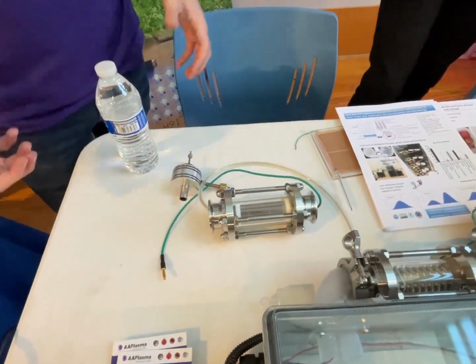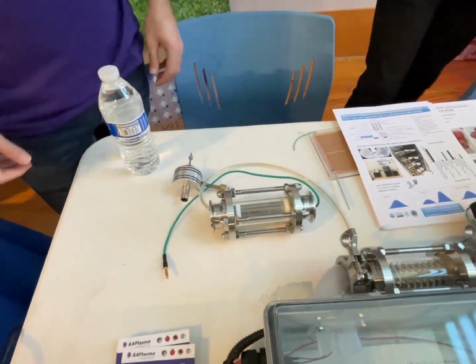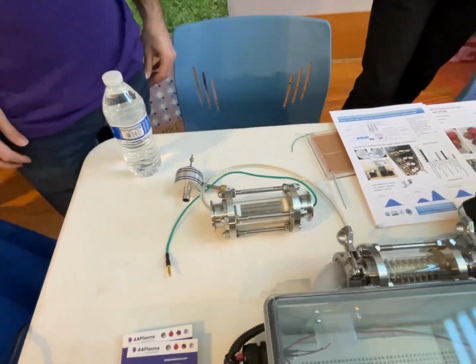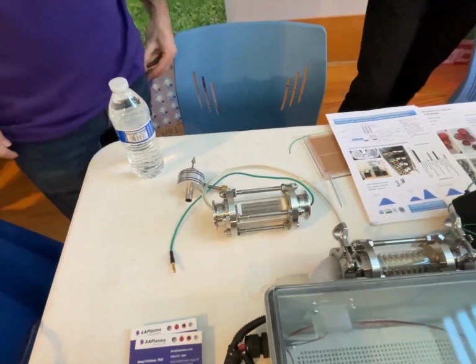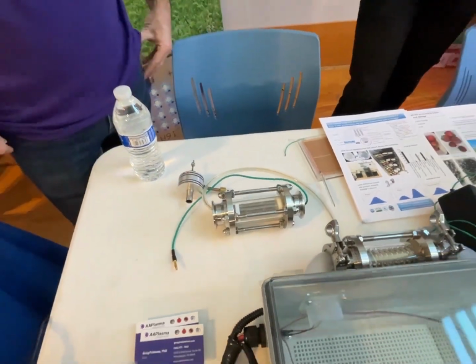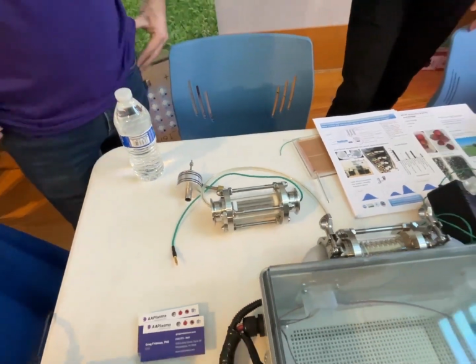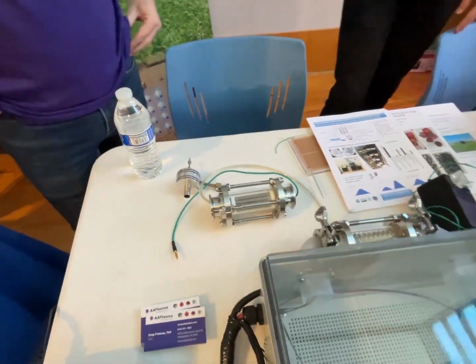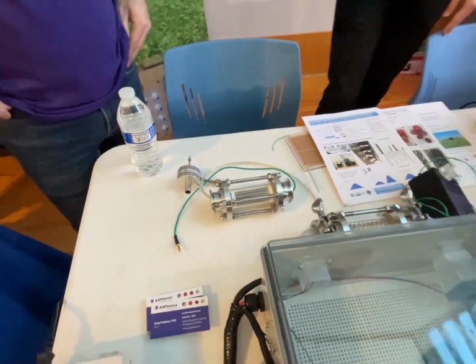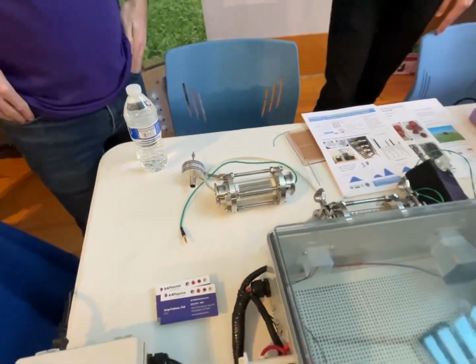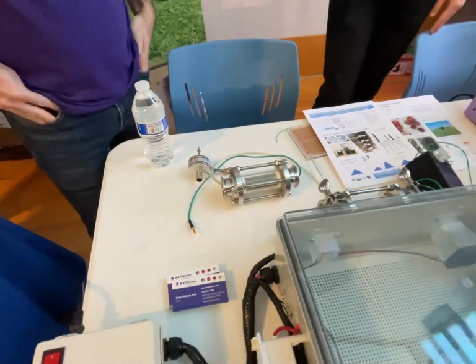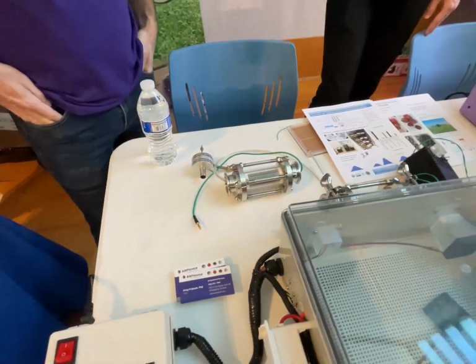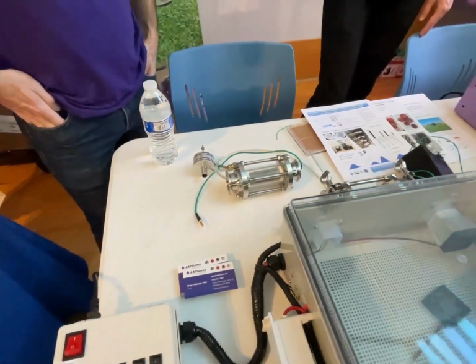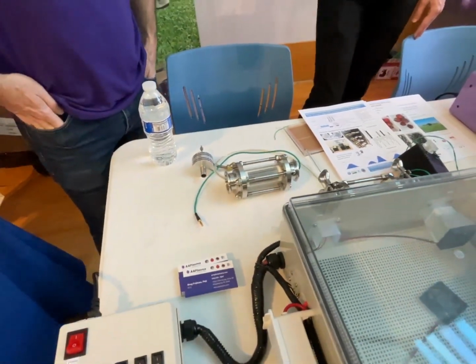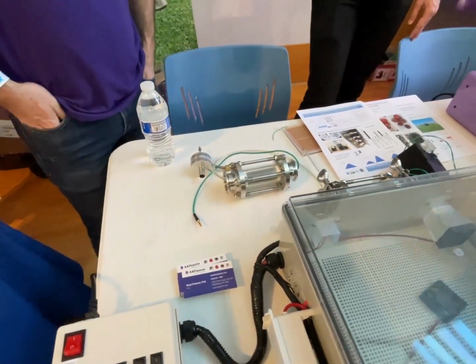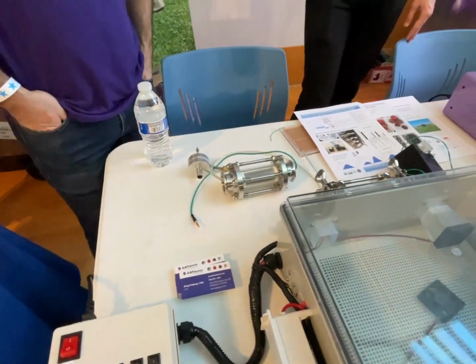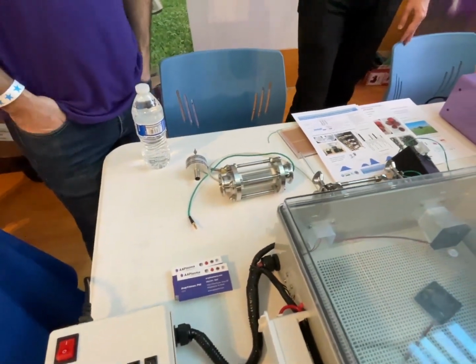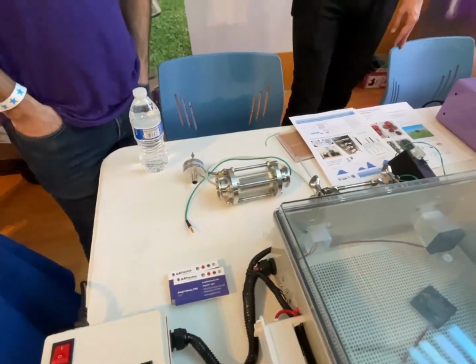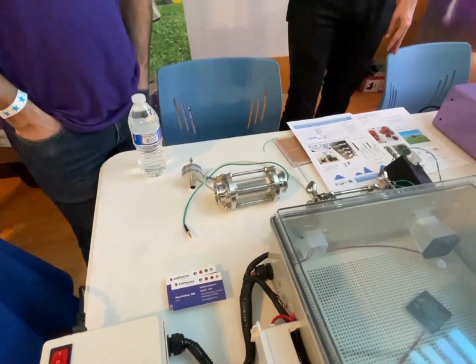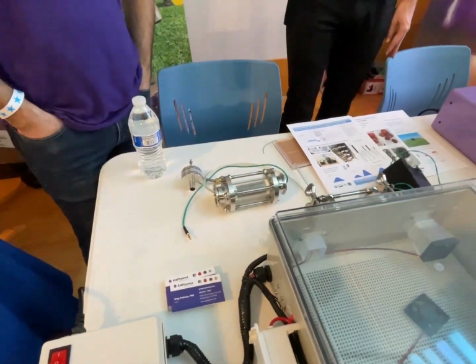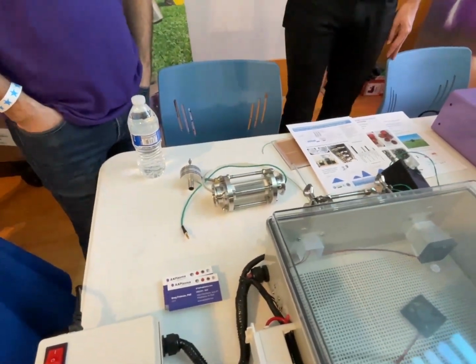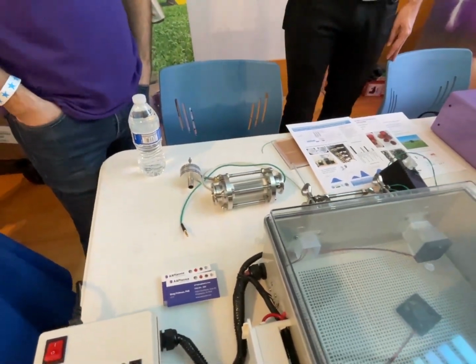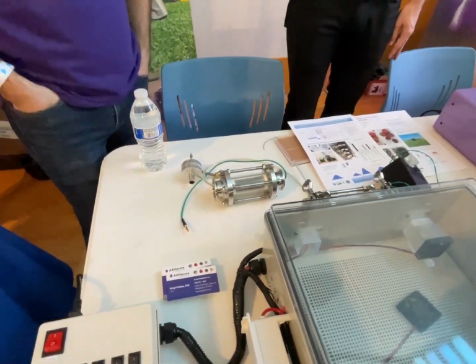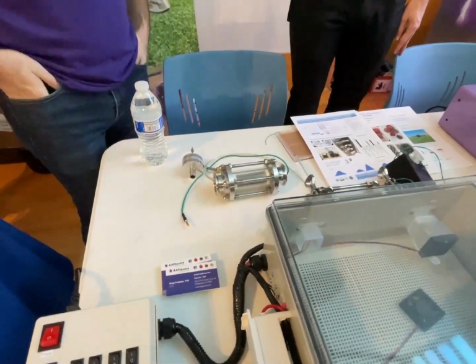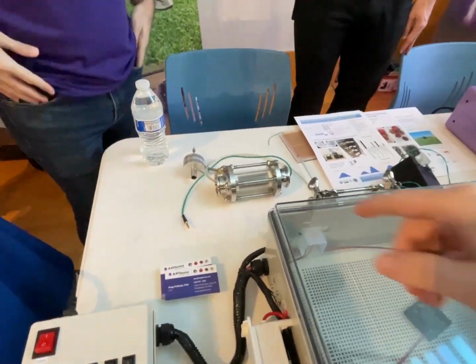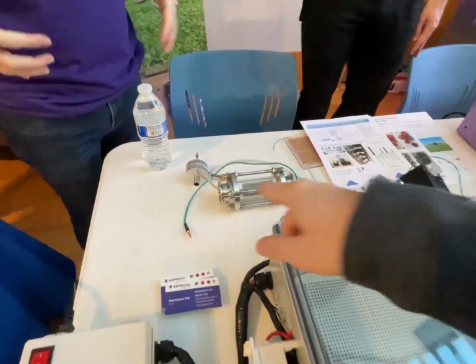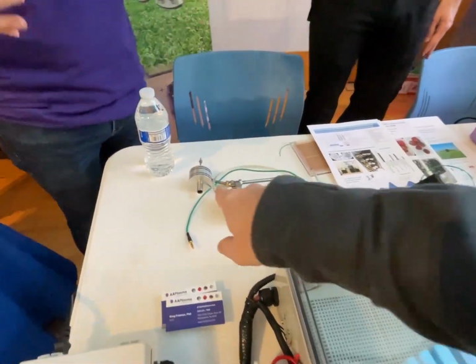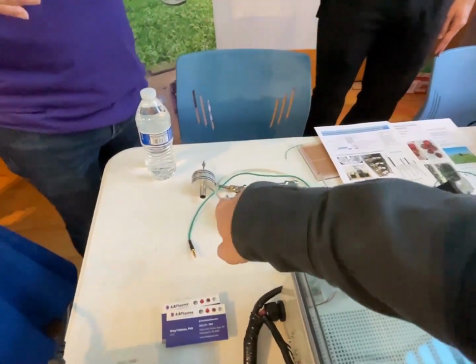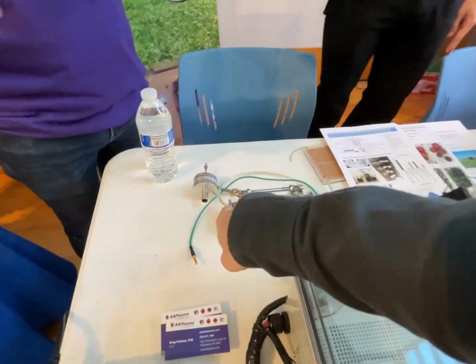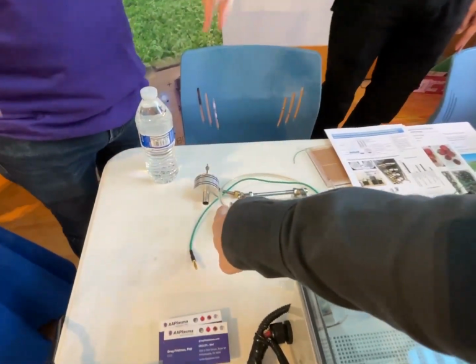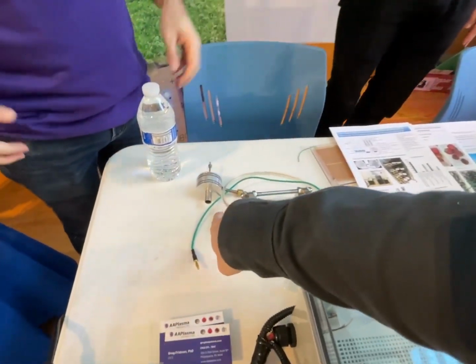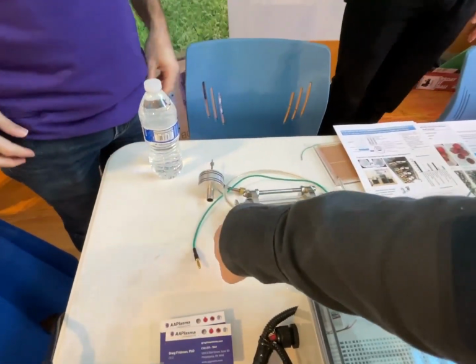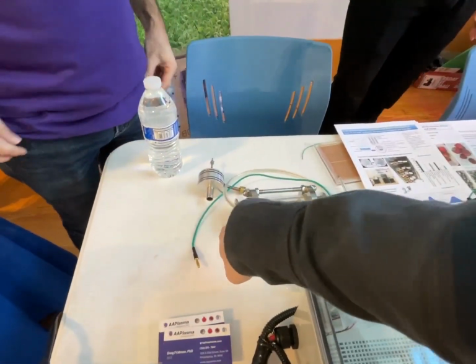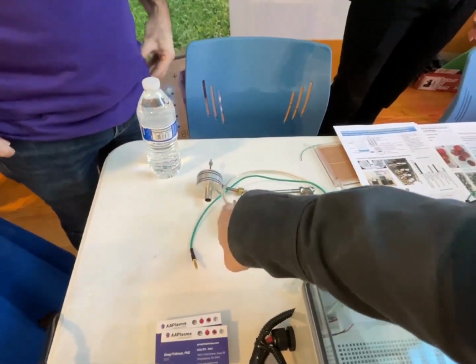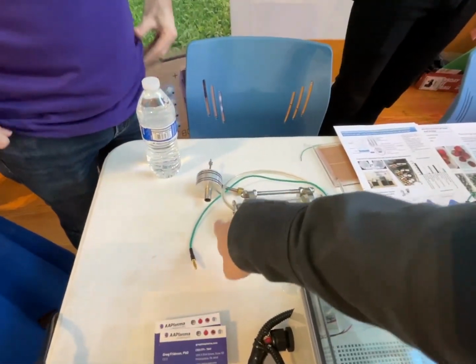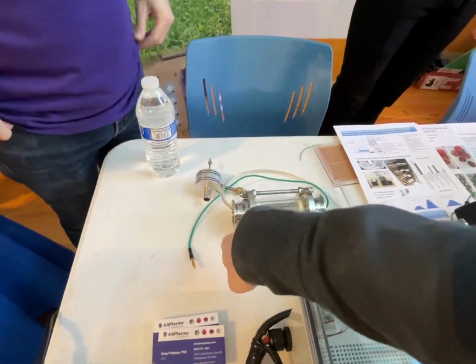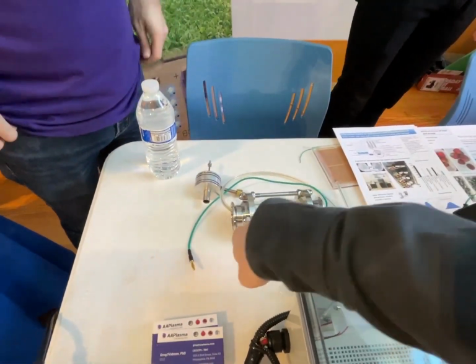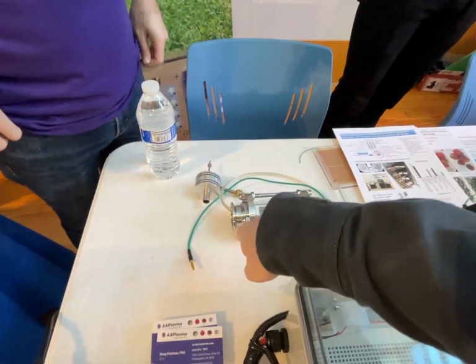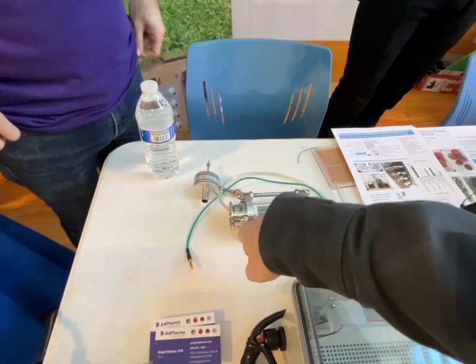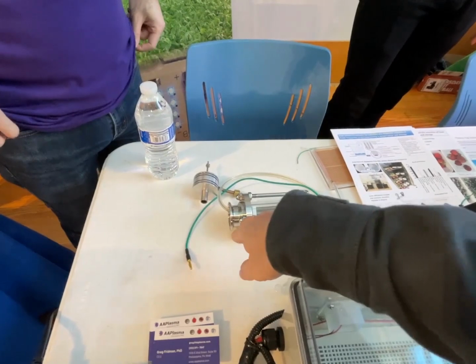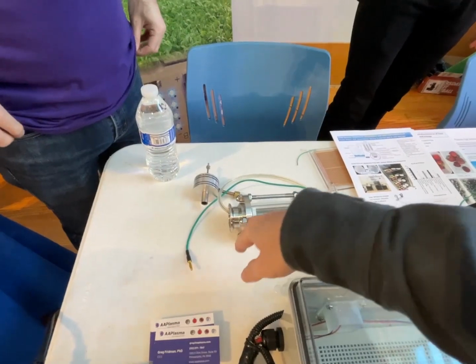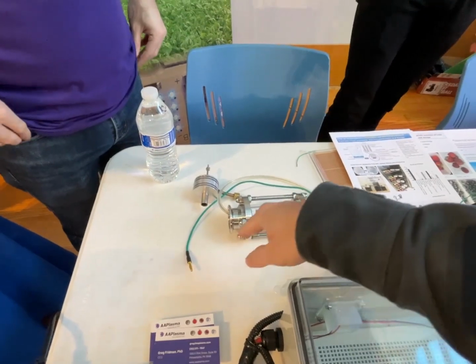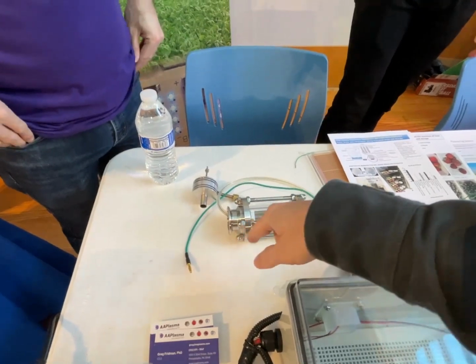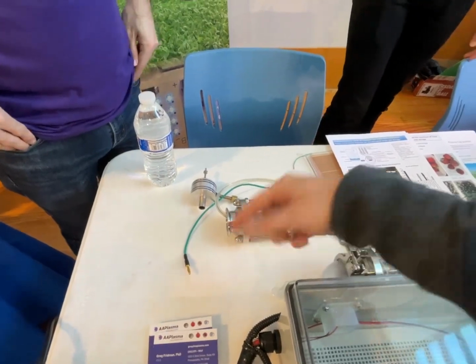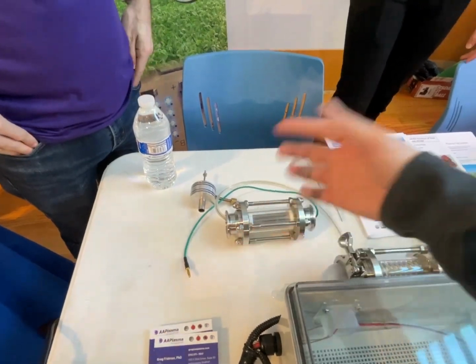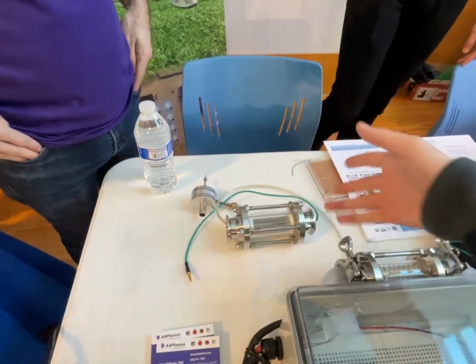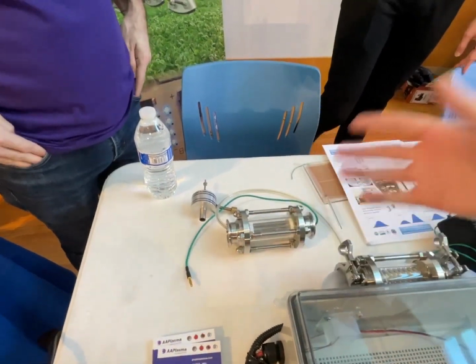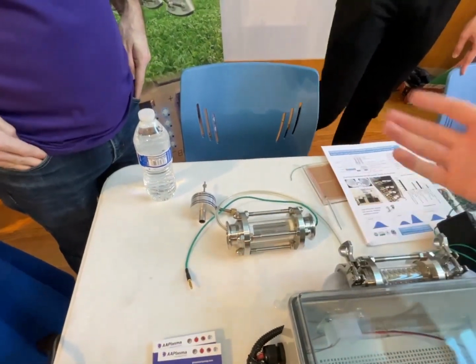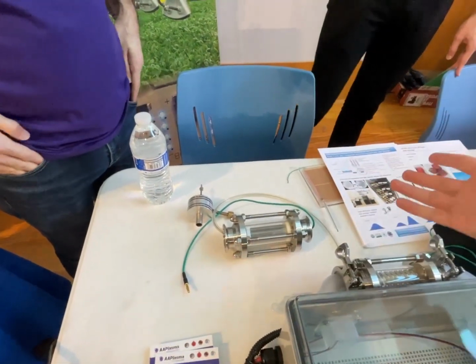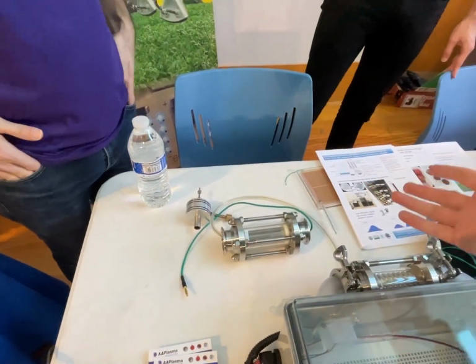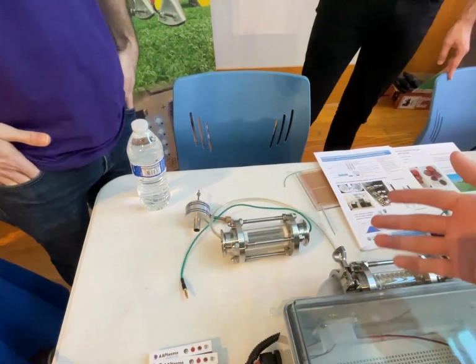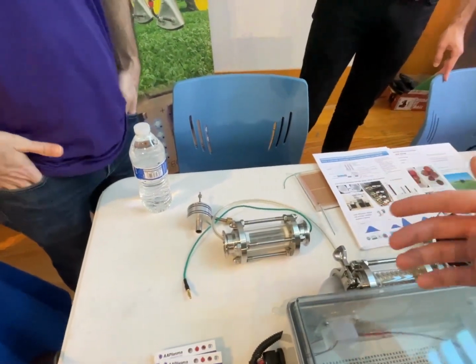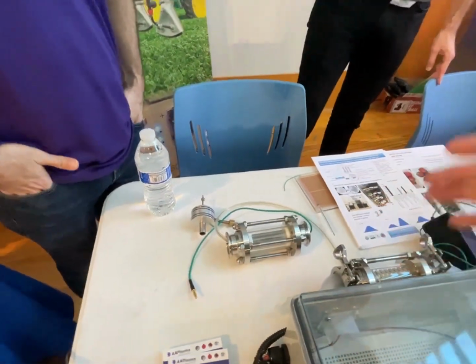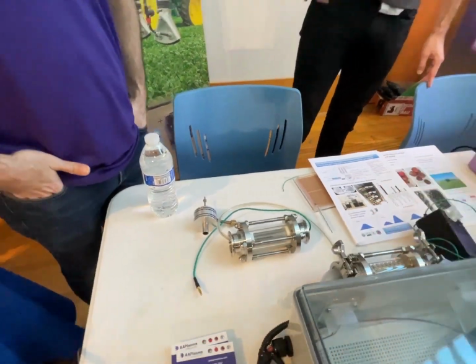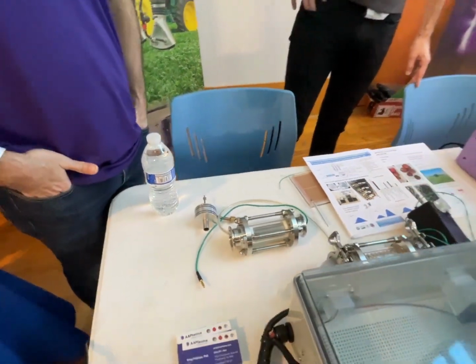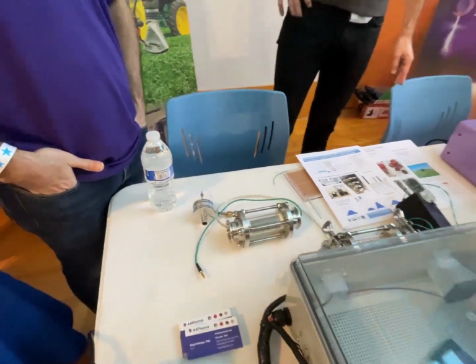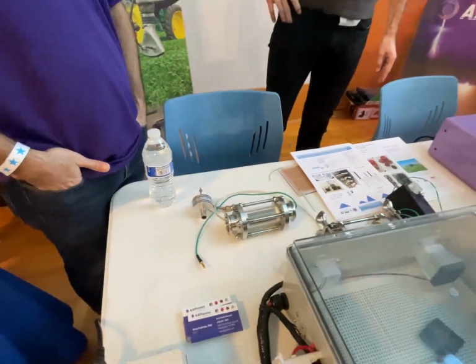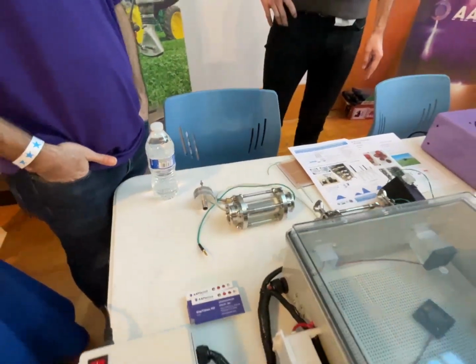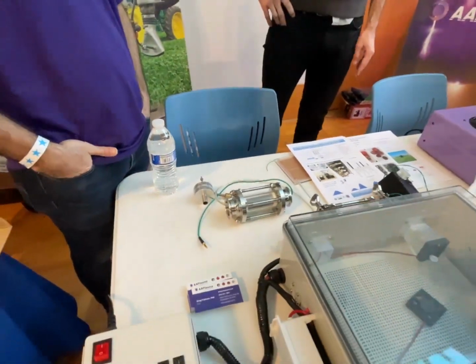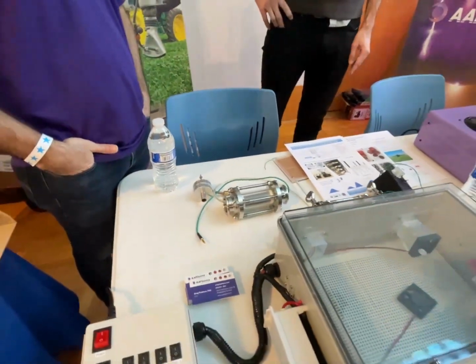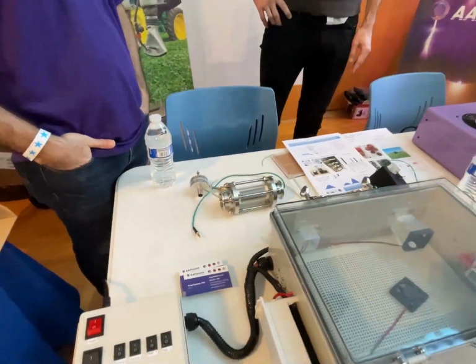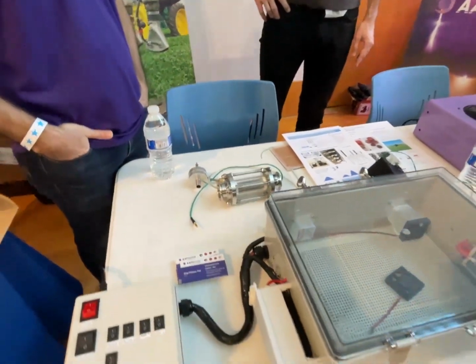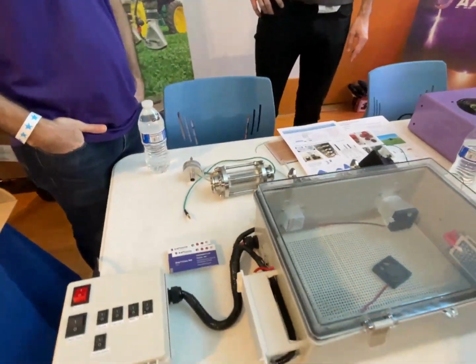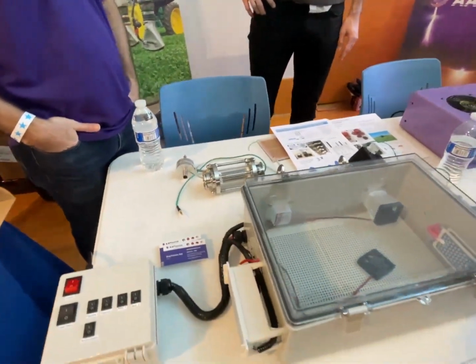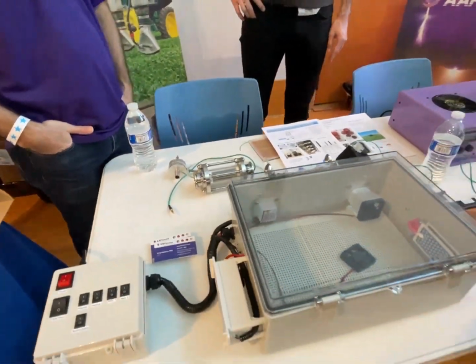That is just a plasma-generating cylinder. The flanges made it look like vacuum equipment — I thought it was vacuum equipment.